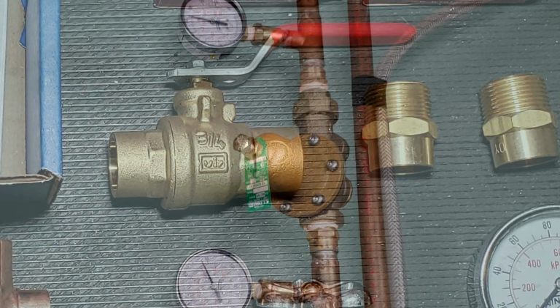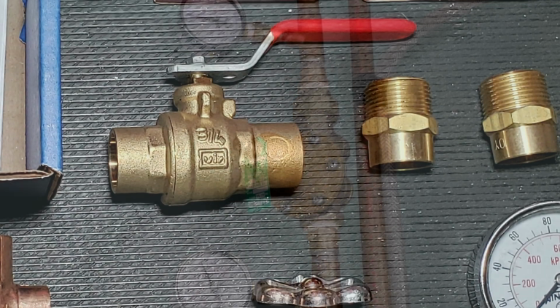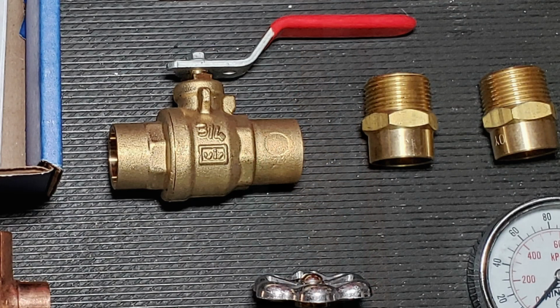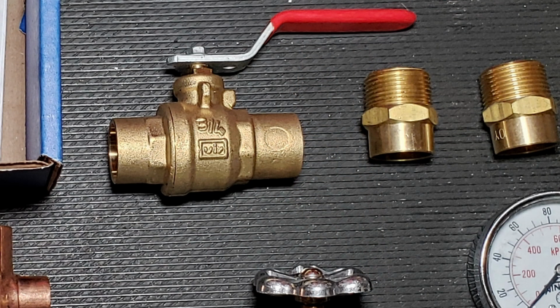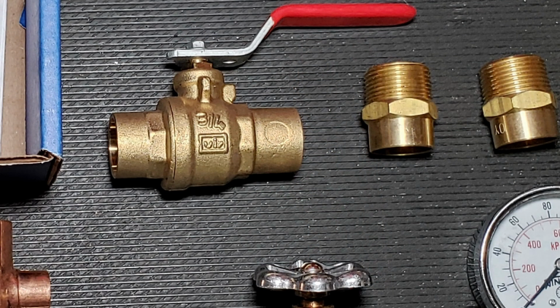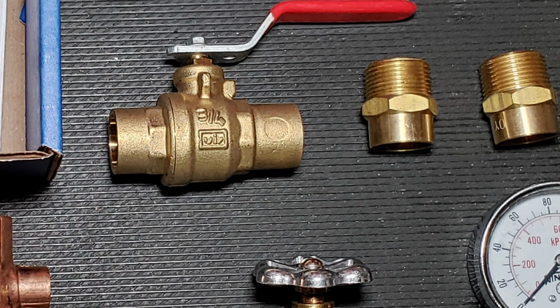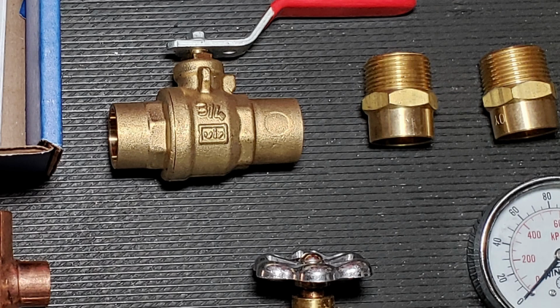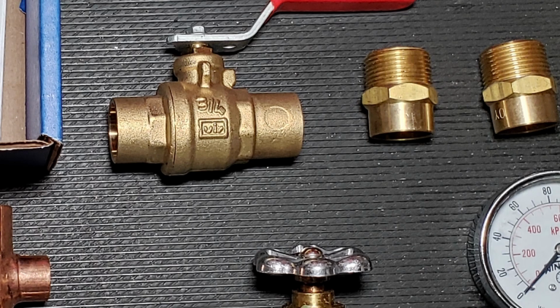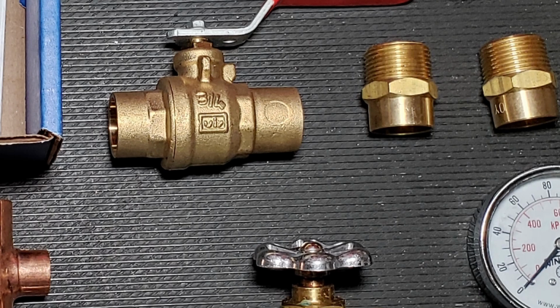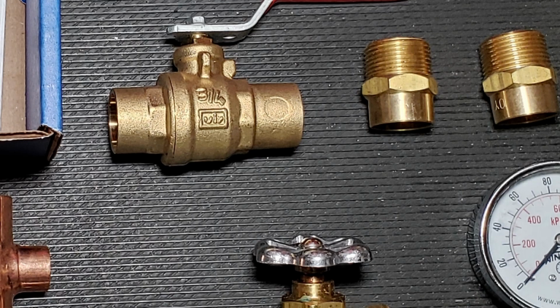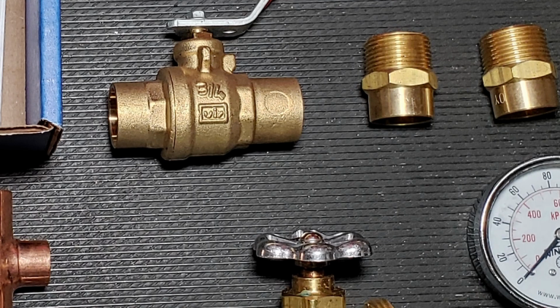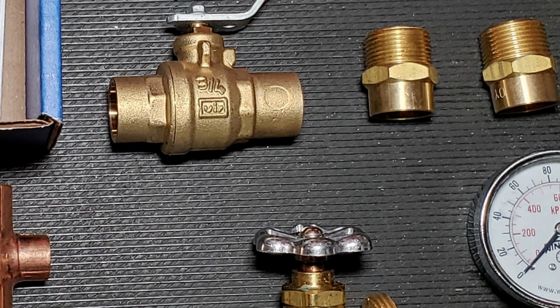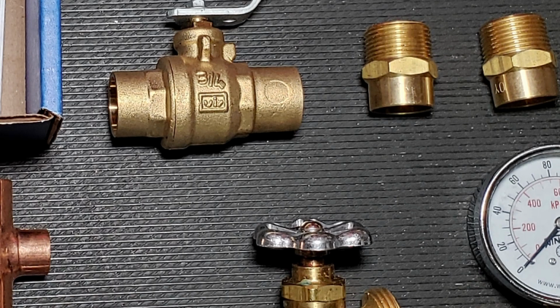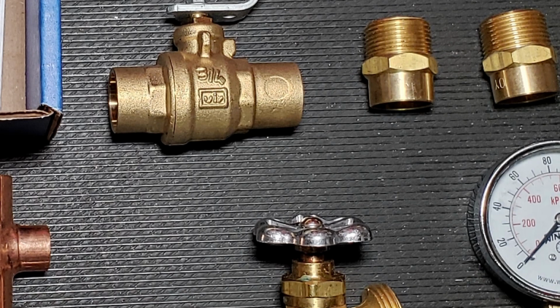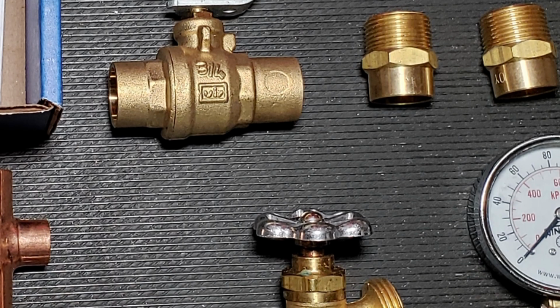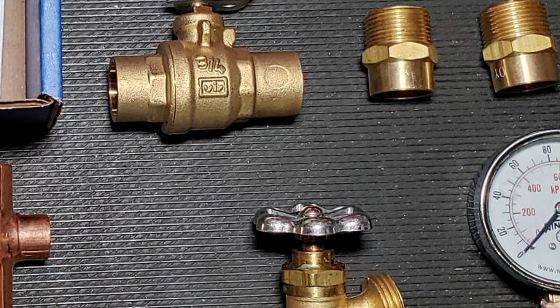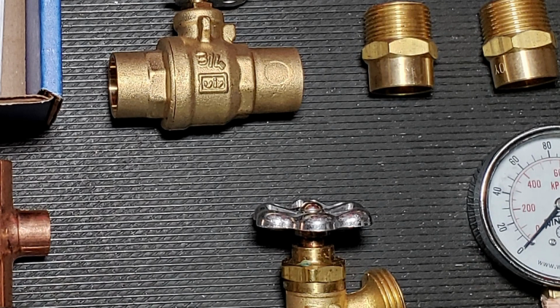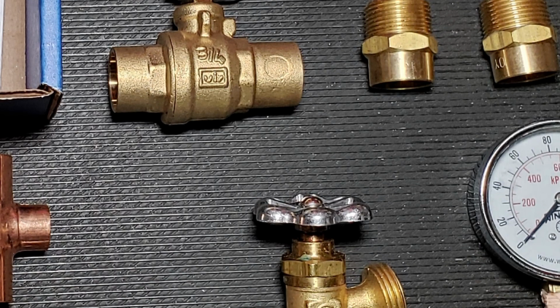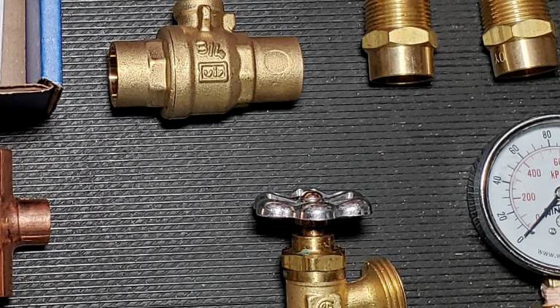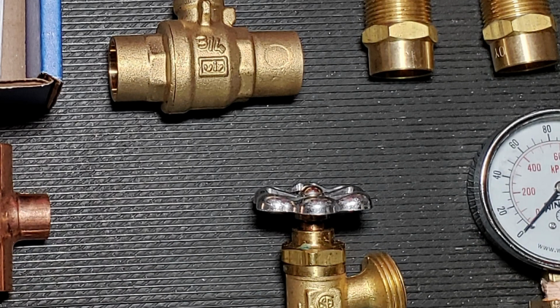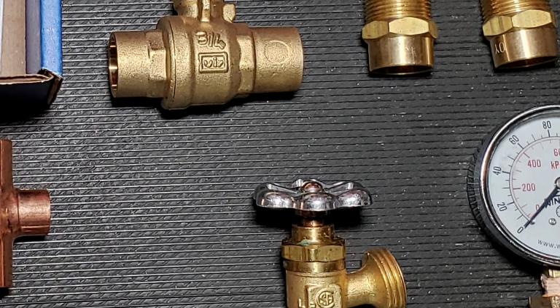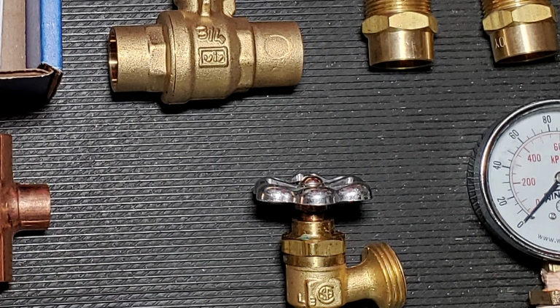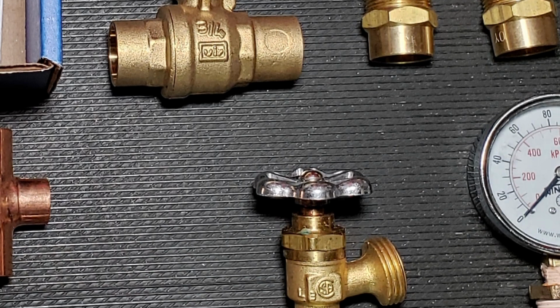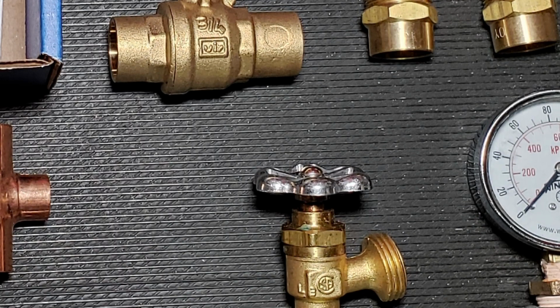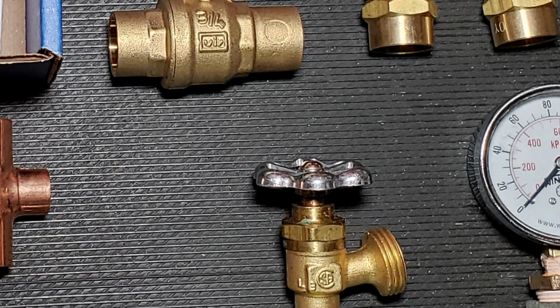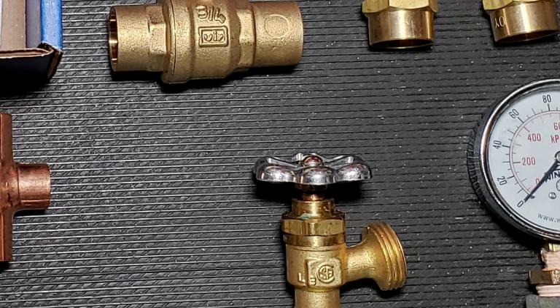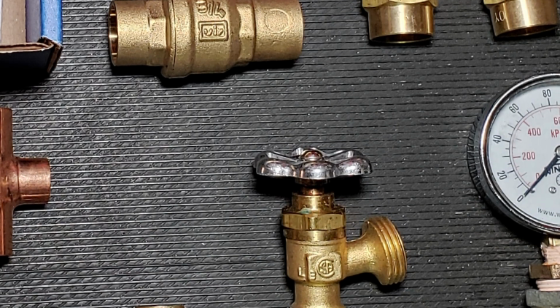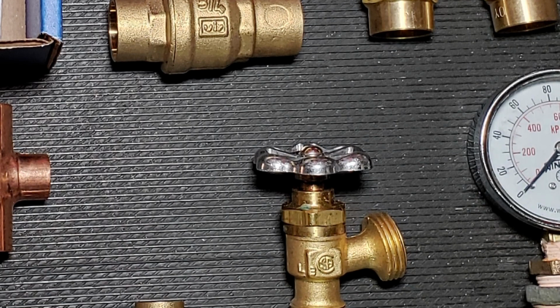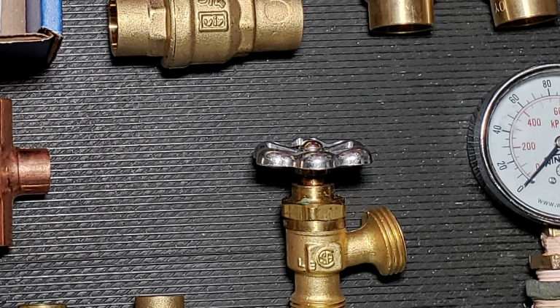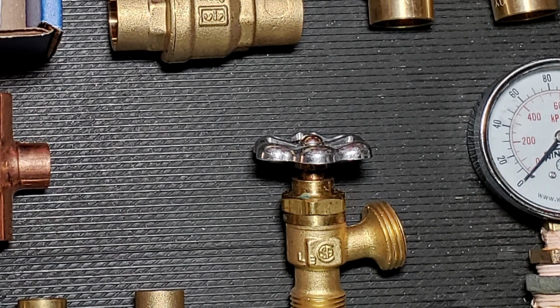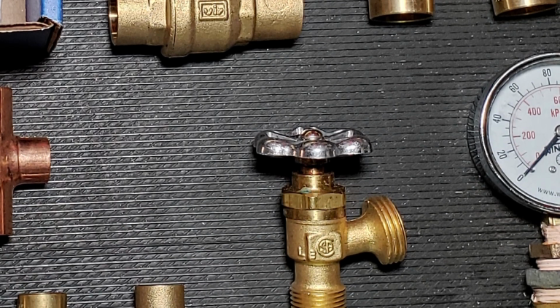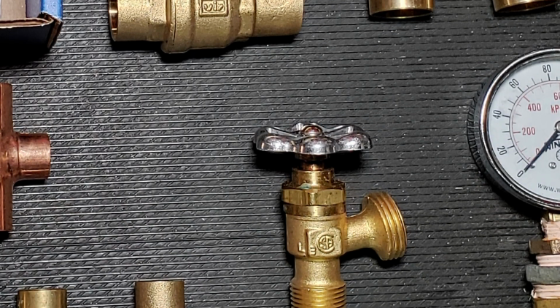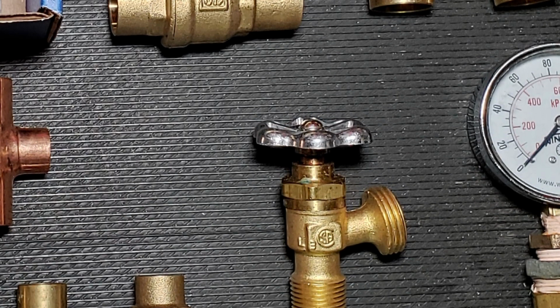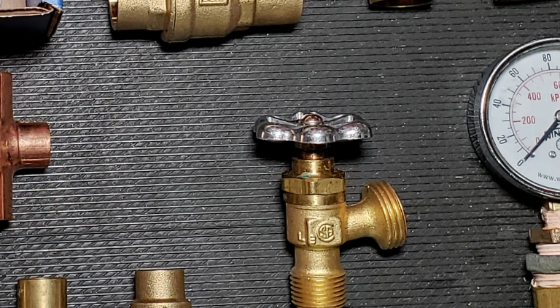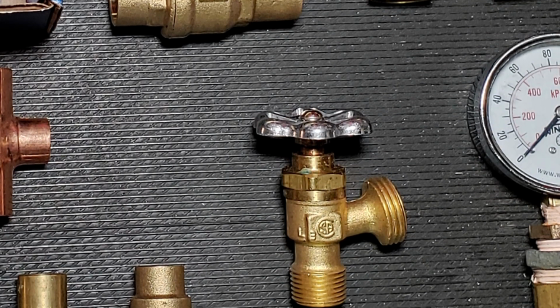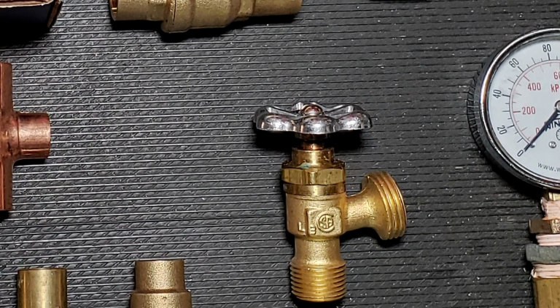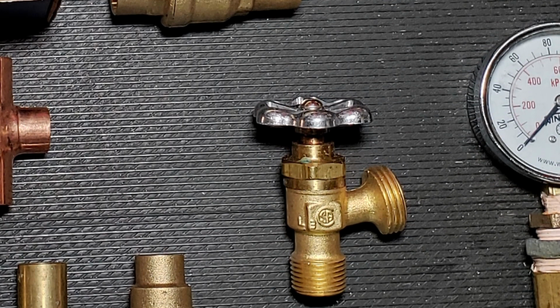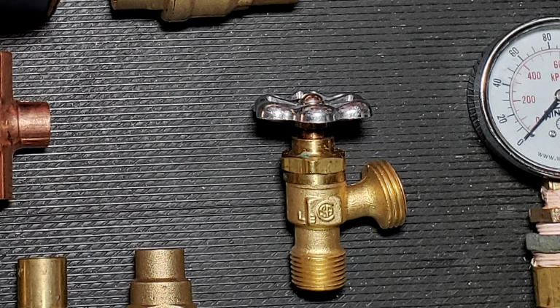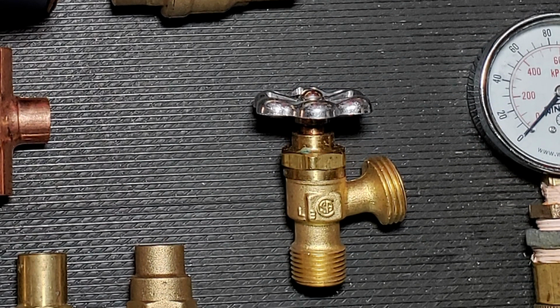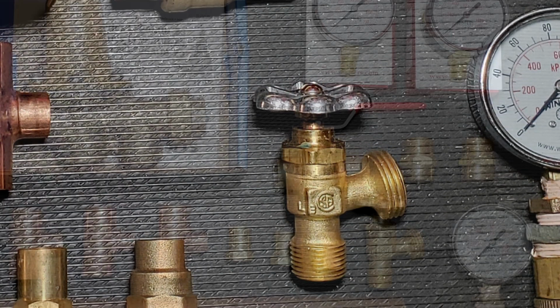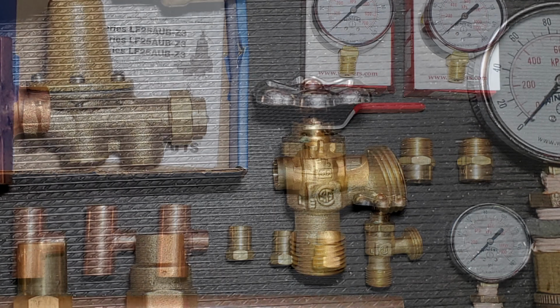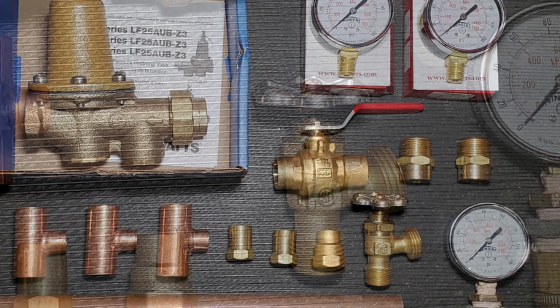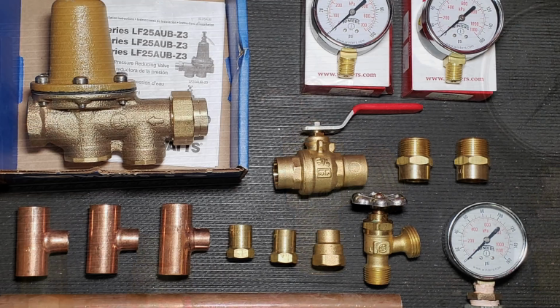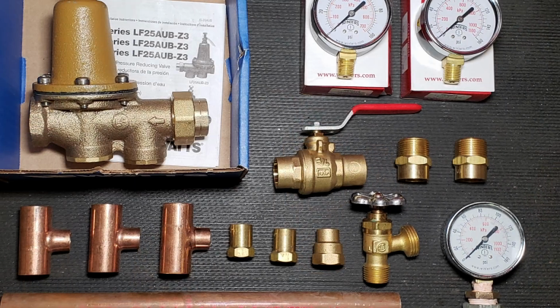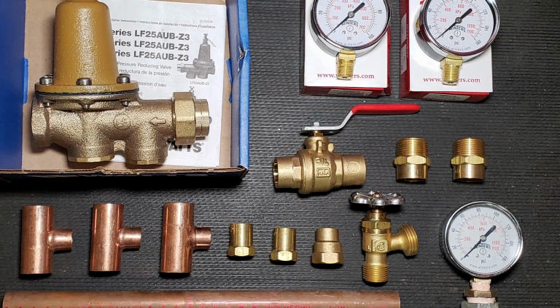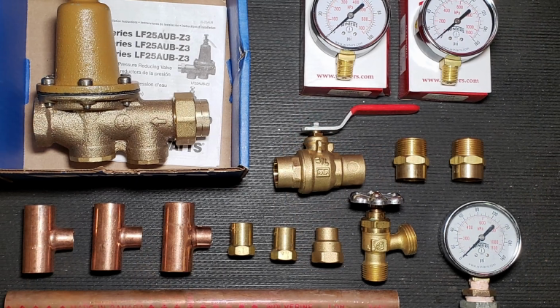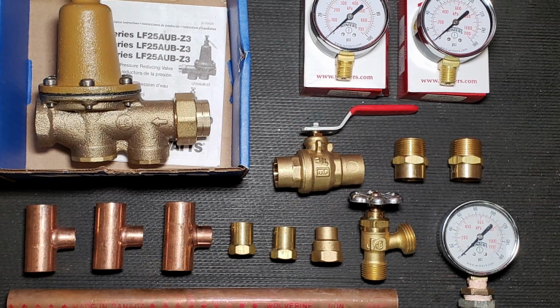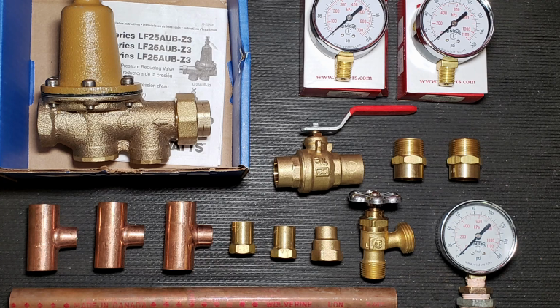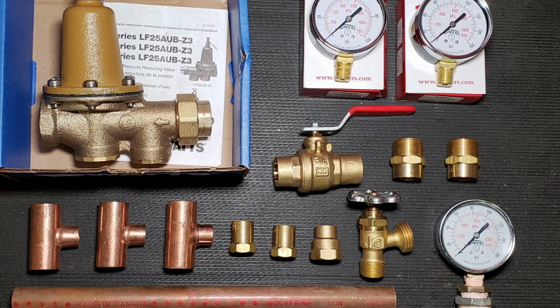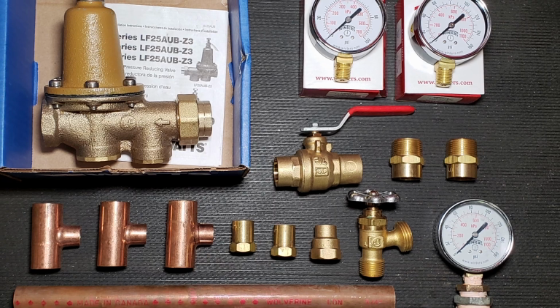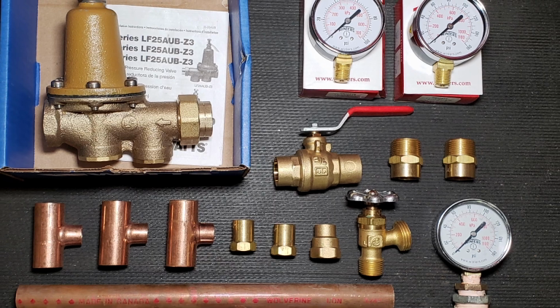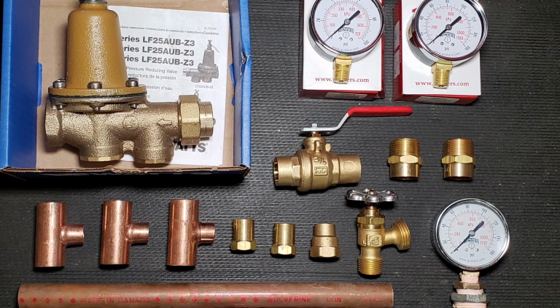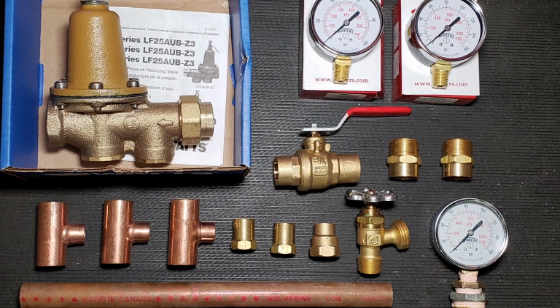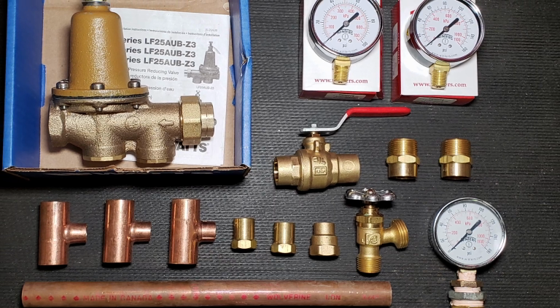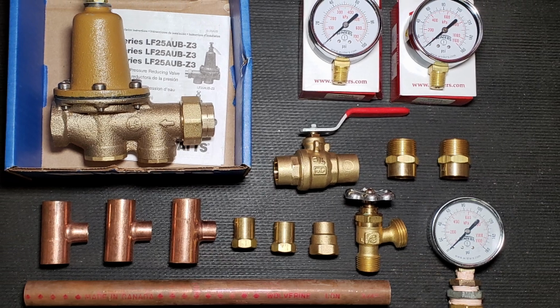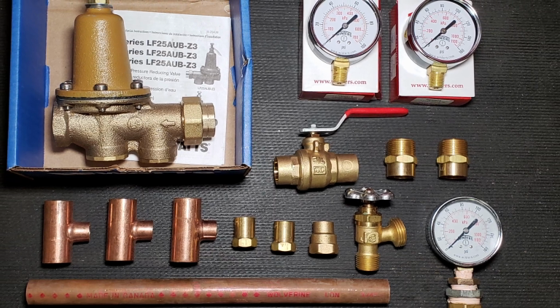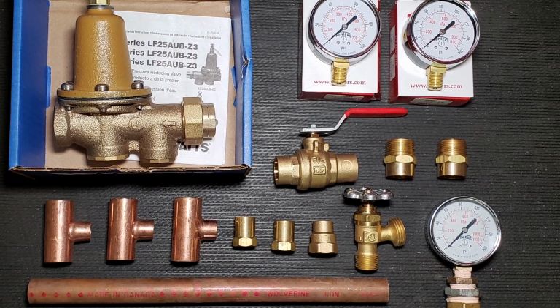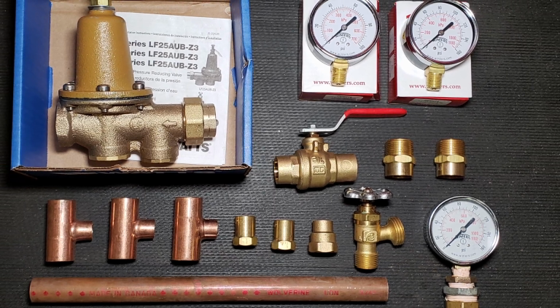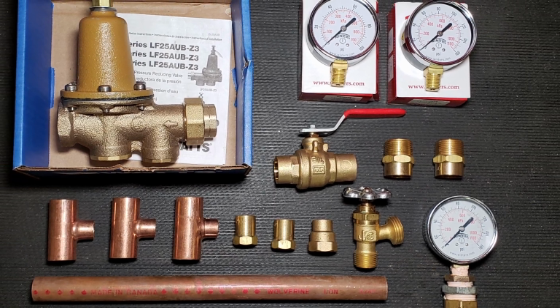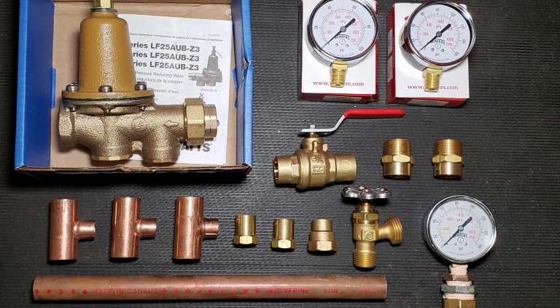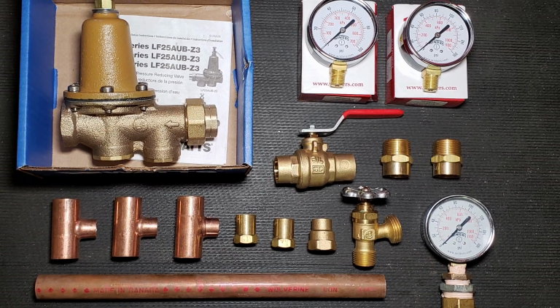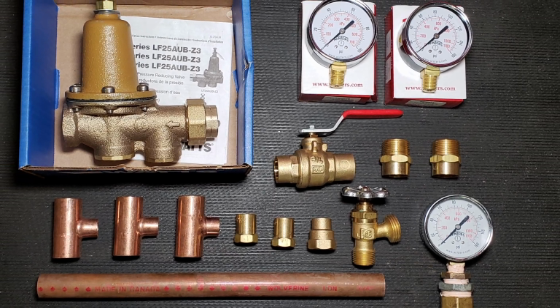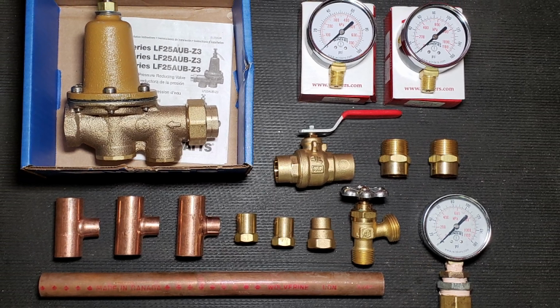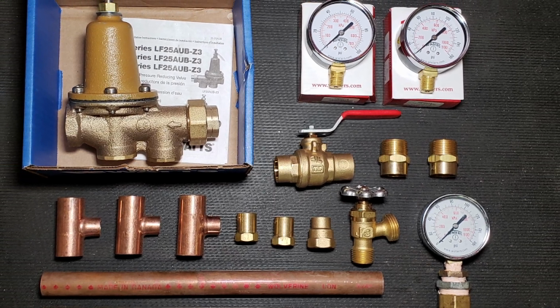We'll also be installing some additional valves along the line to make pressure adjustment and future servicing easier. You can find all of these materials listed in the video description below.